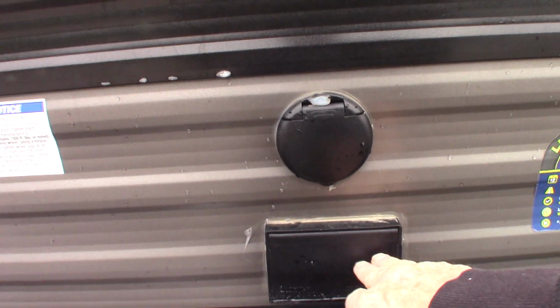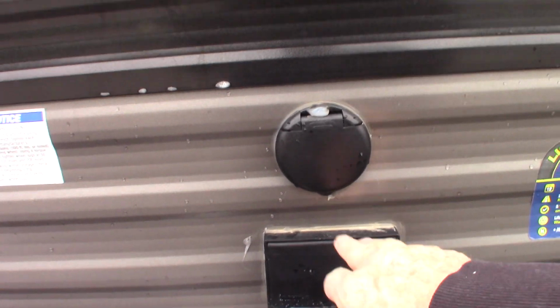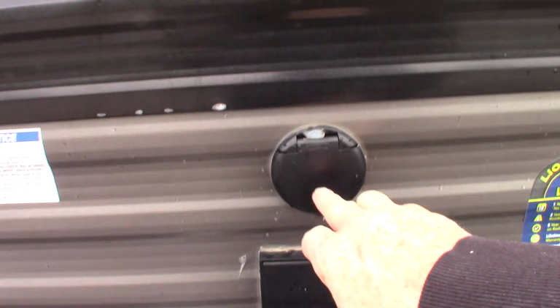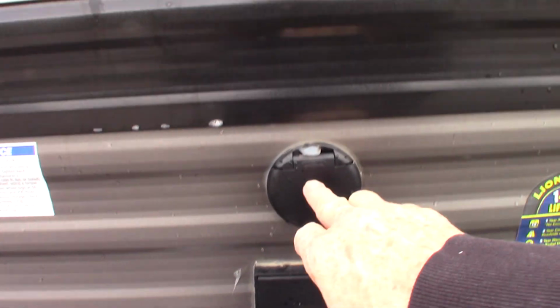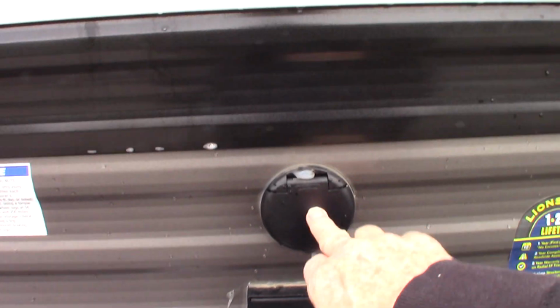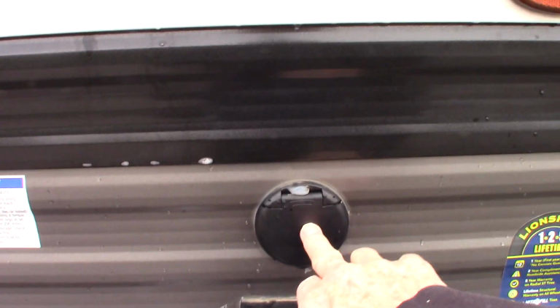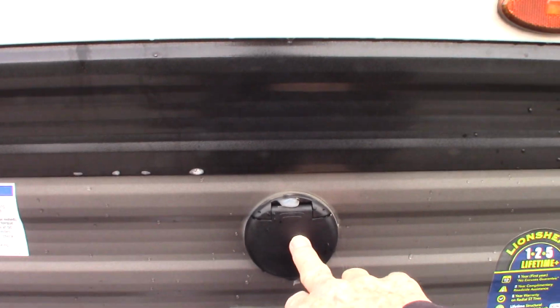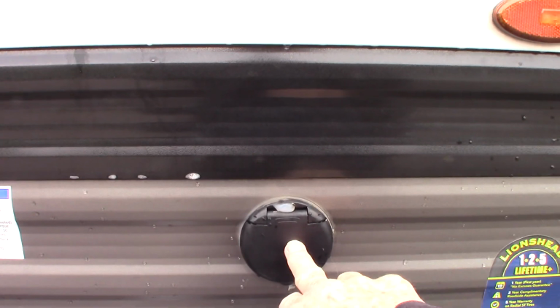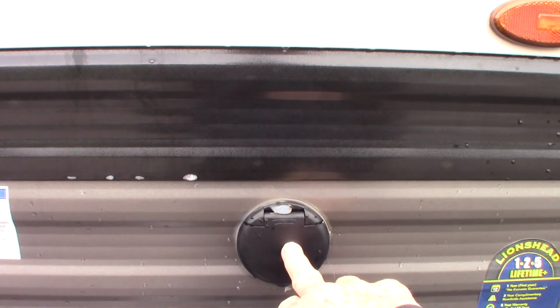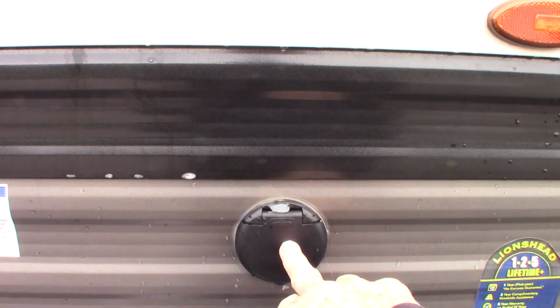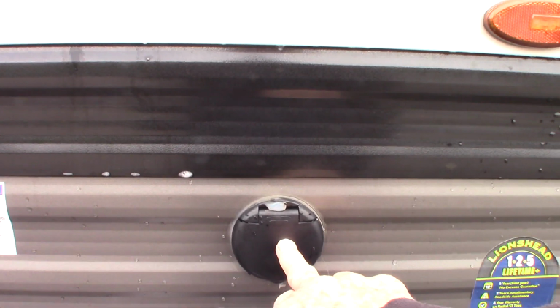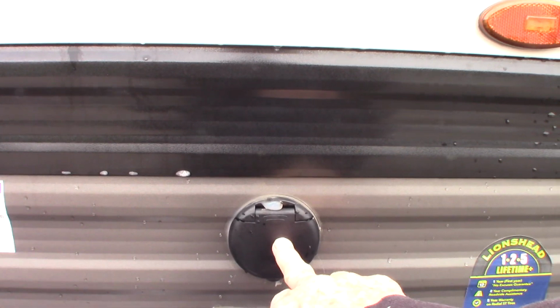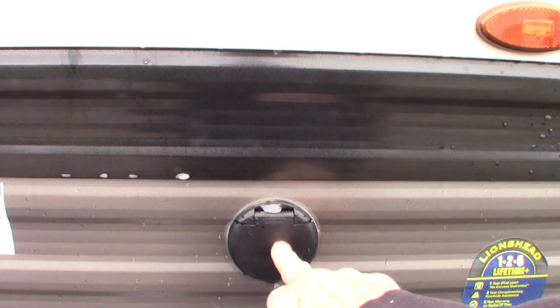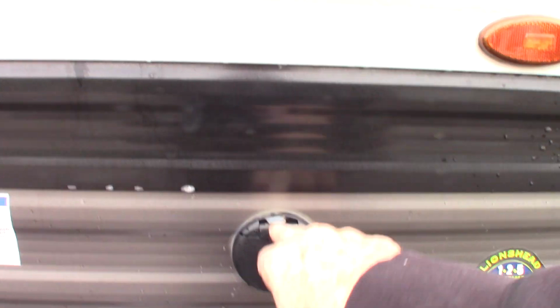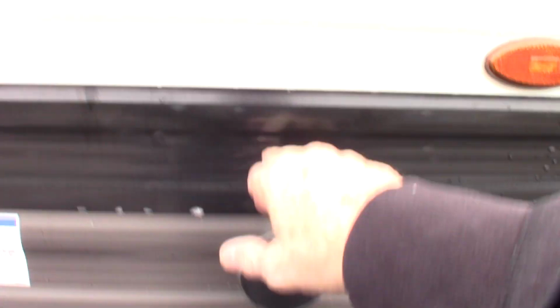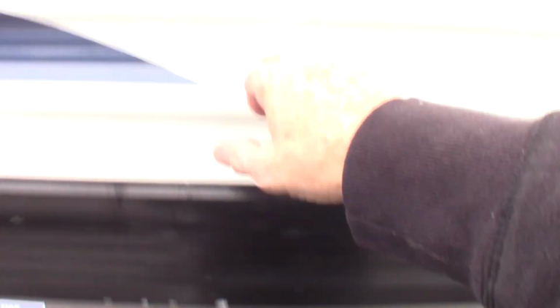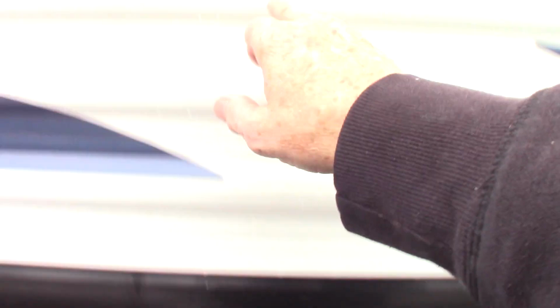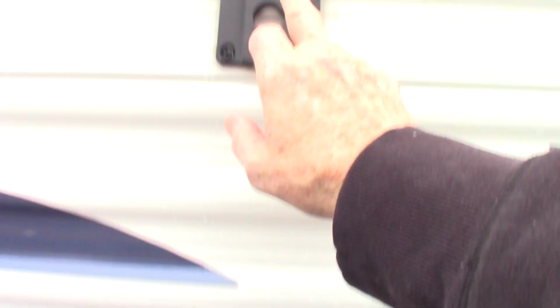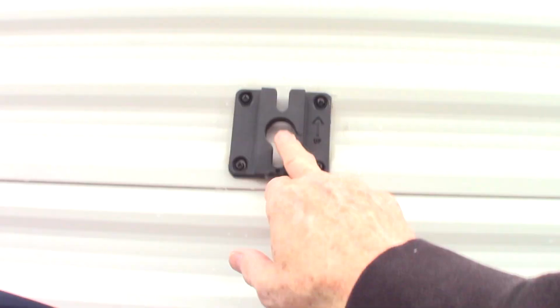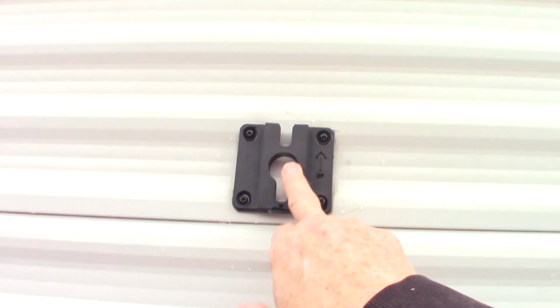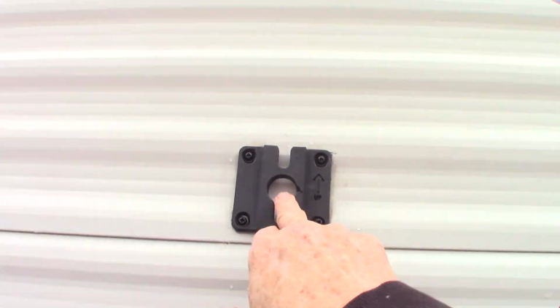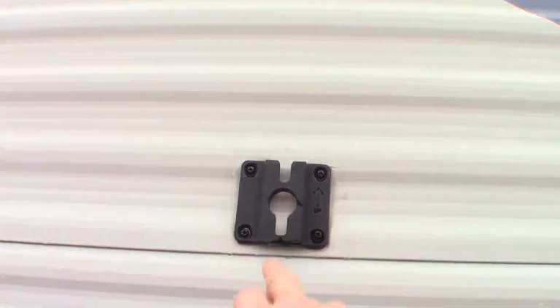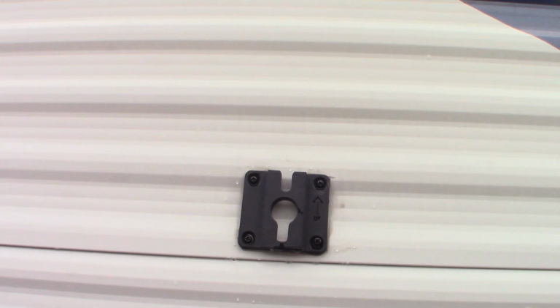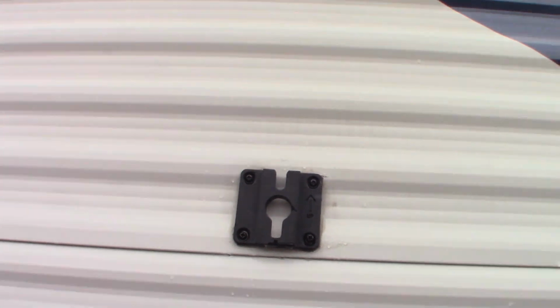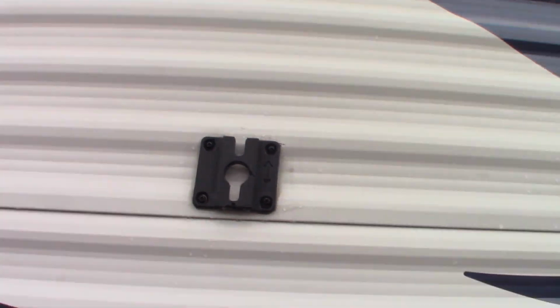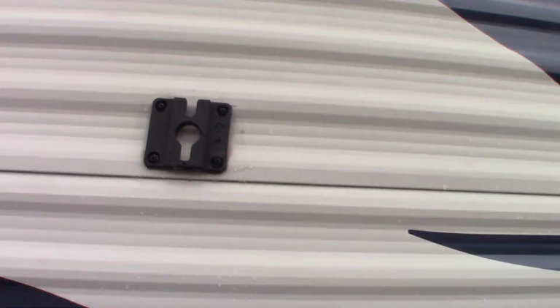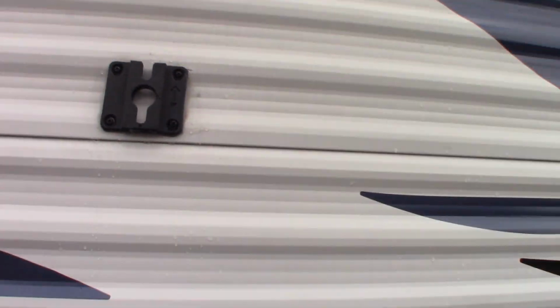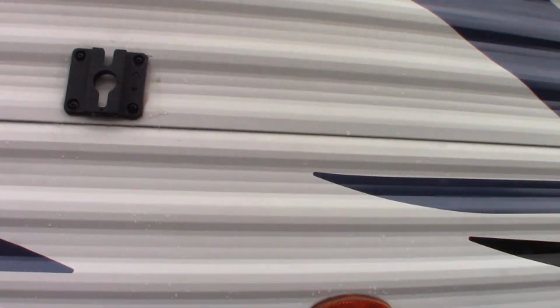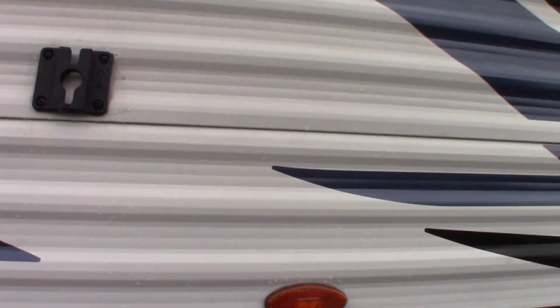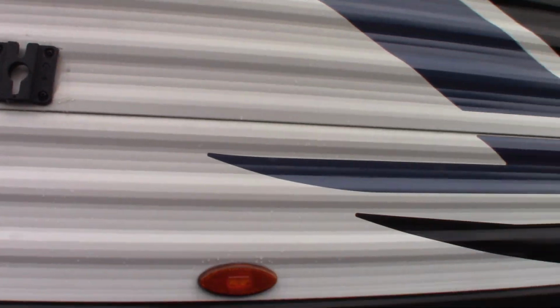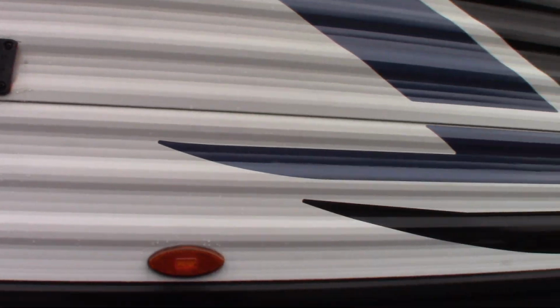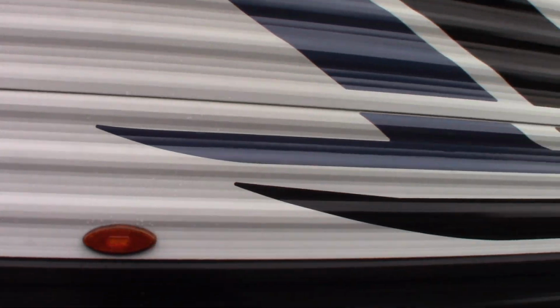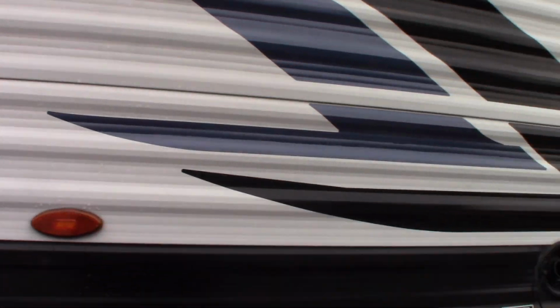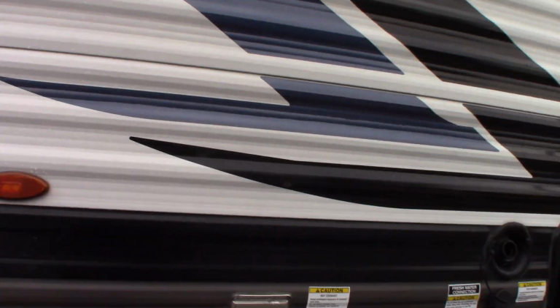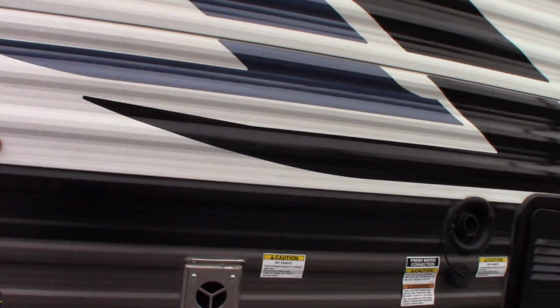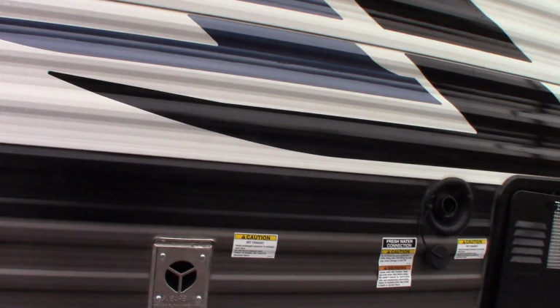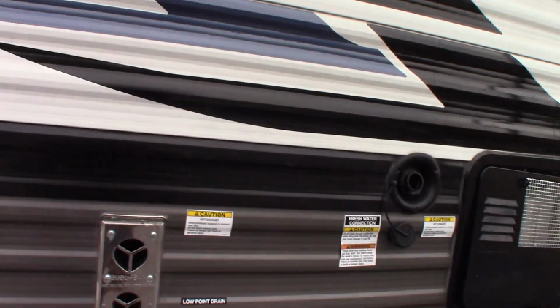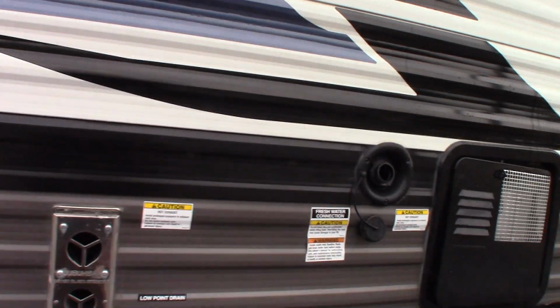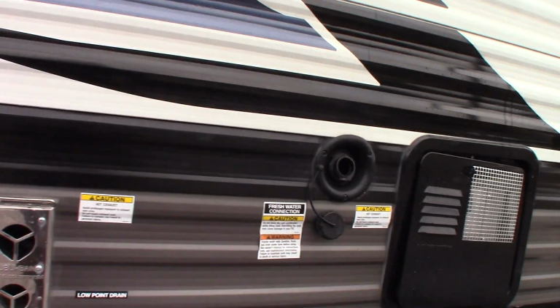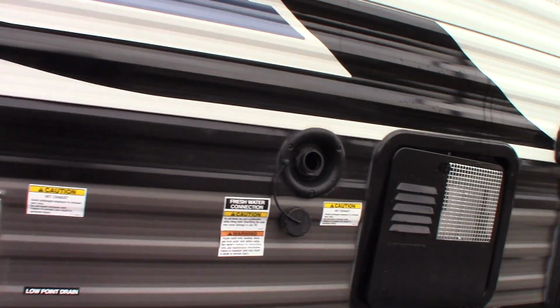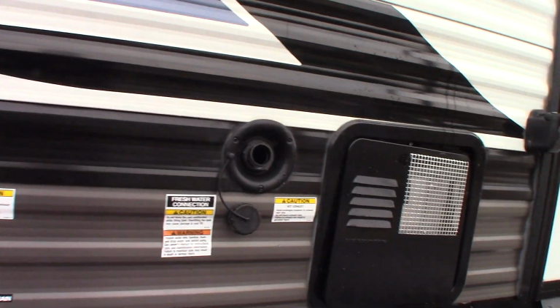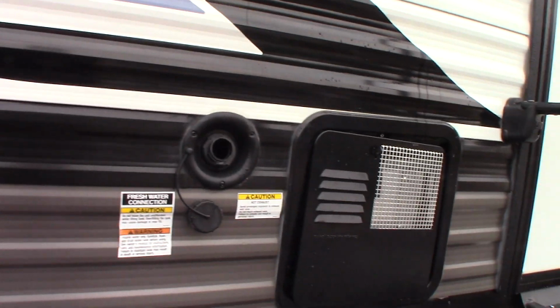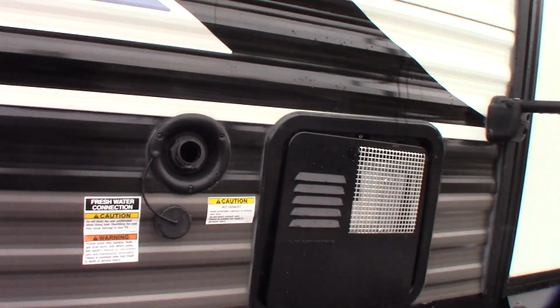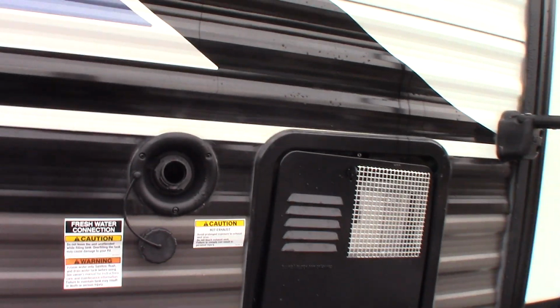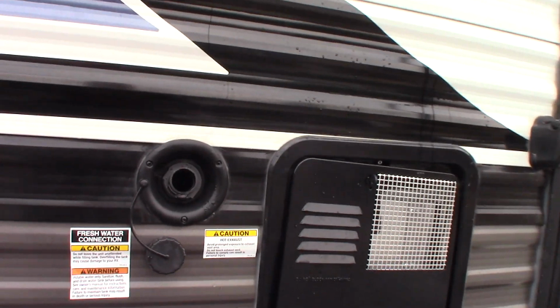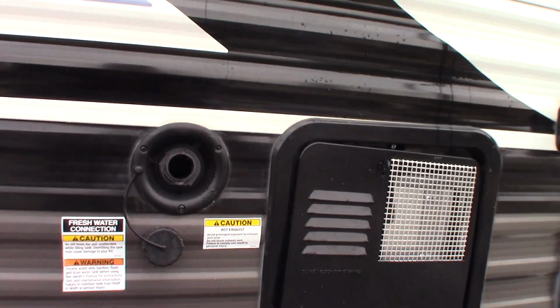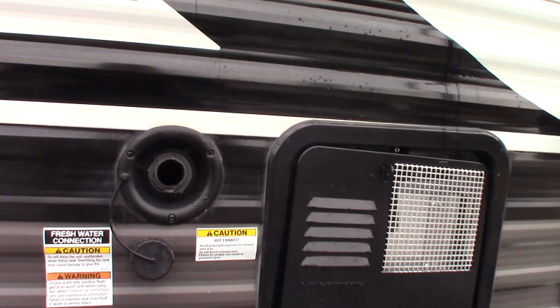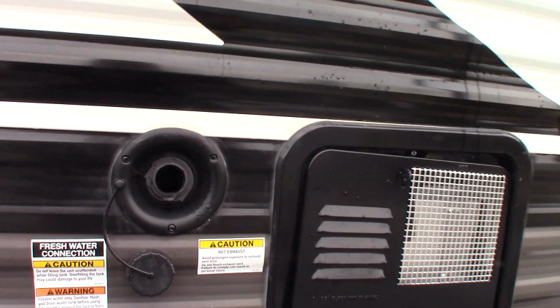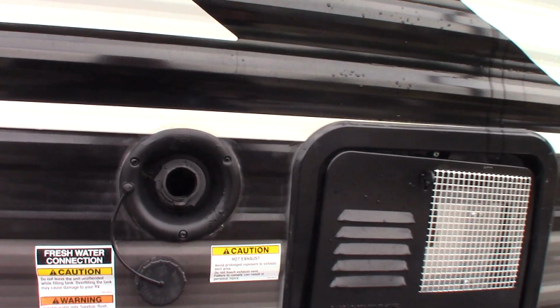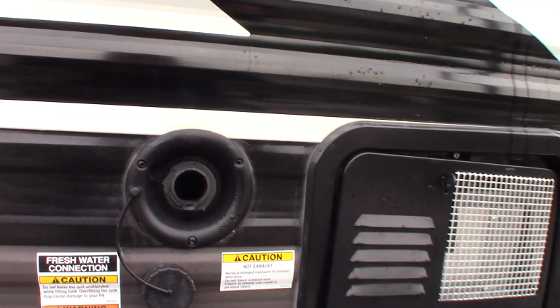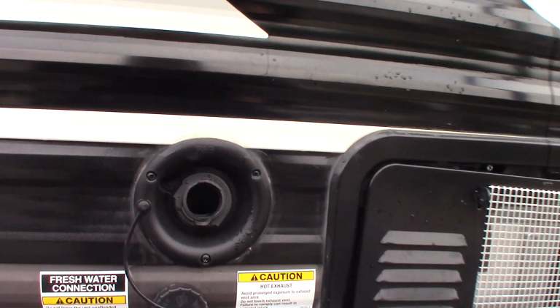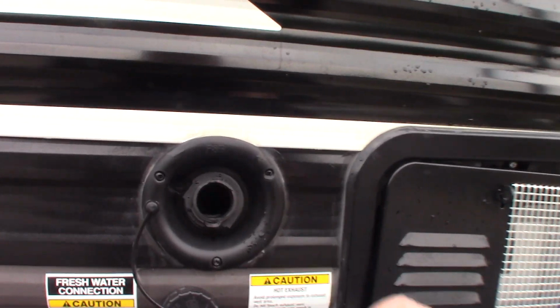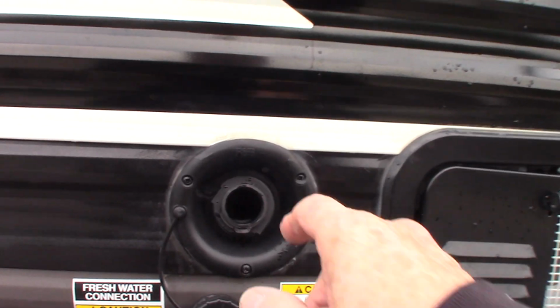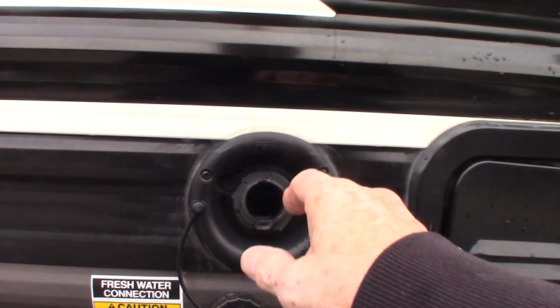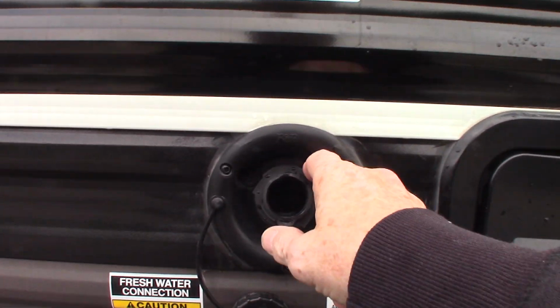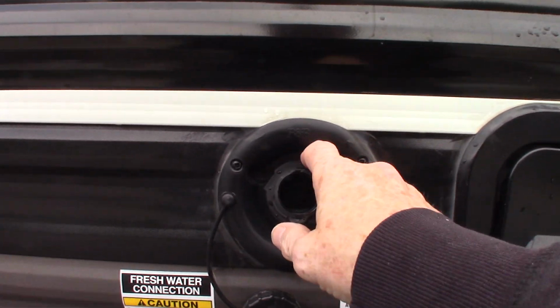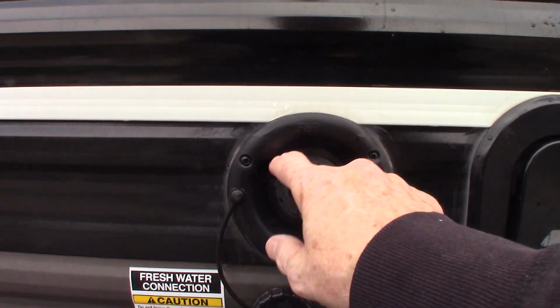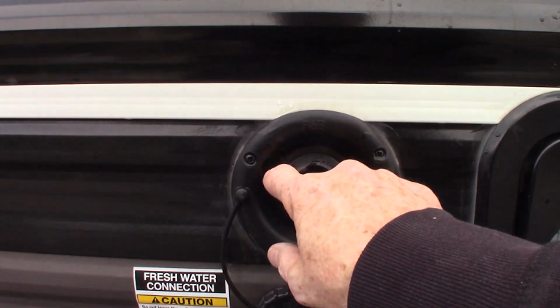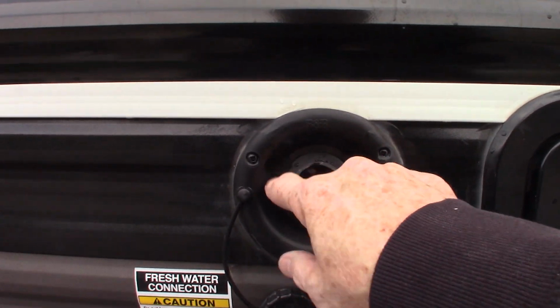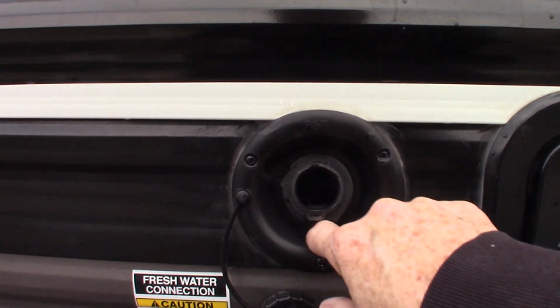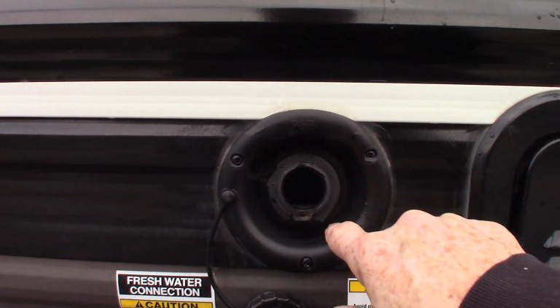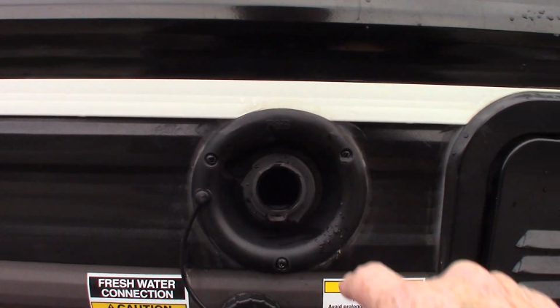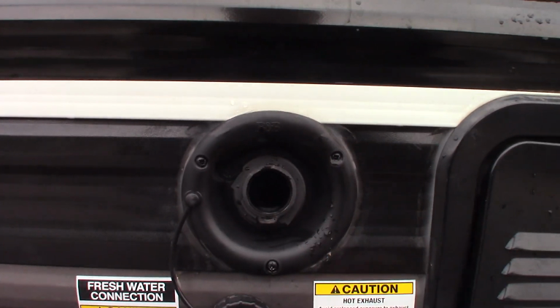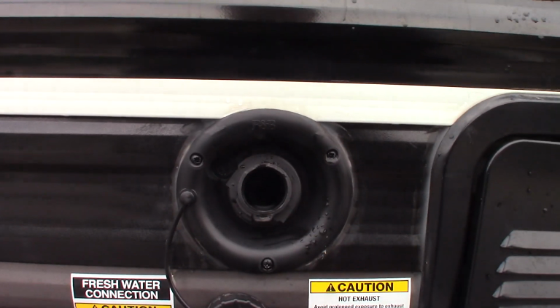There's power and TV signal out, plus a bracket to hang a TV. And this is your fresh water tank fill right here.